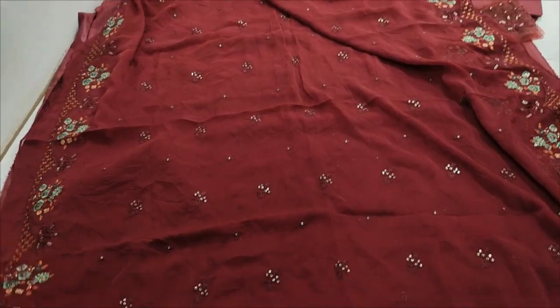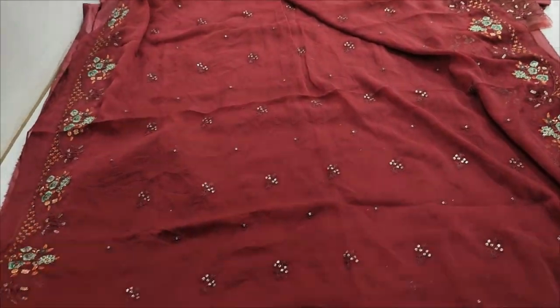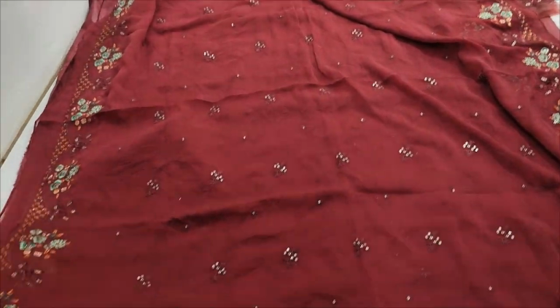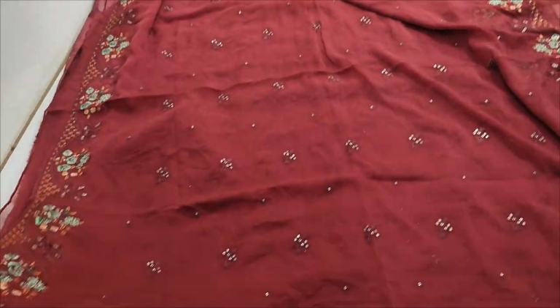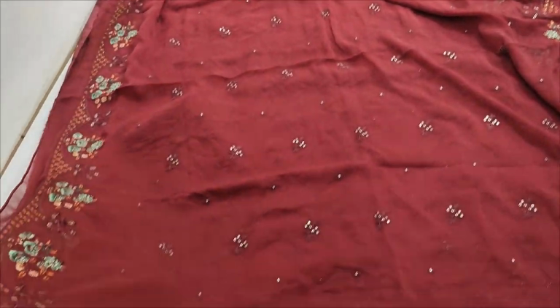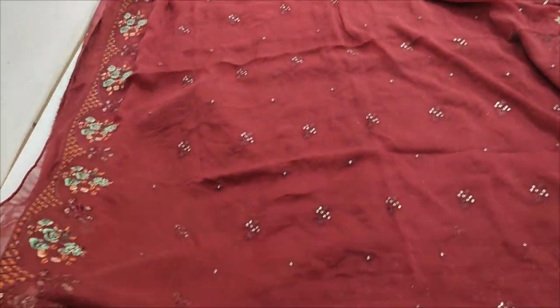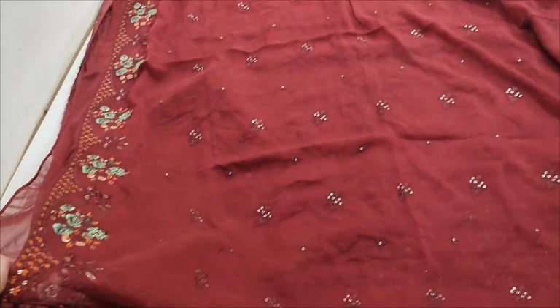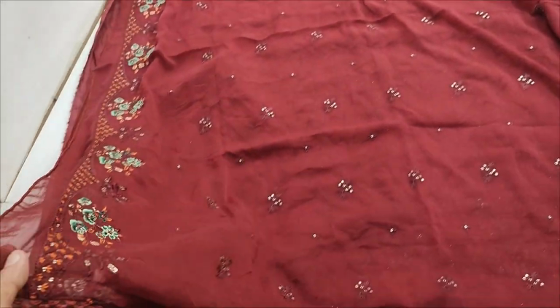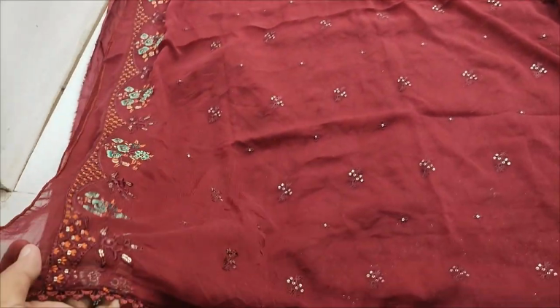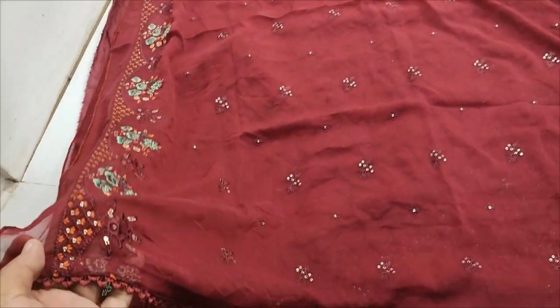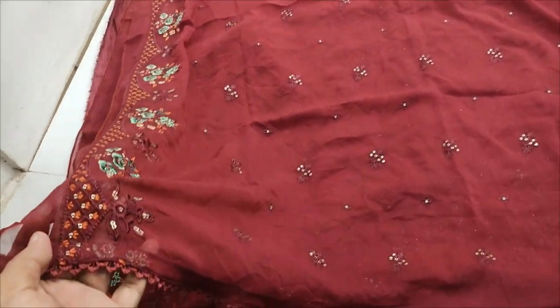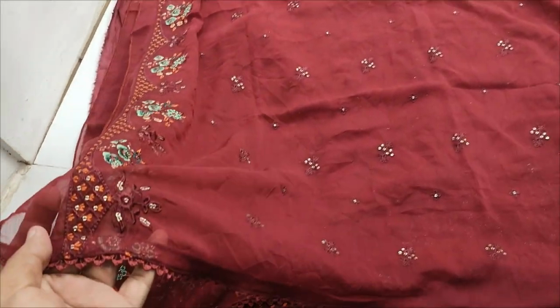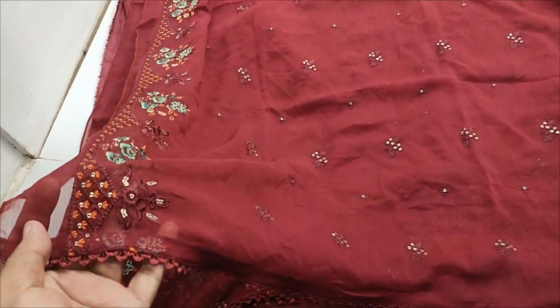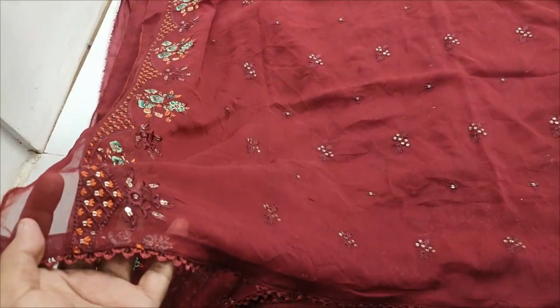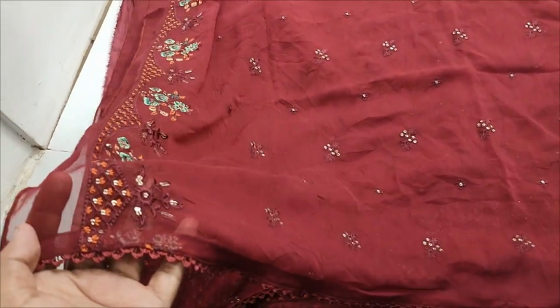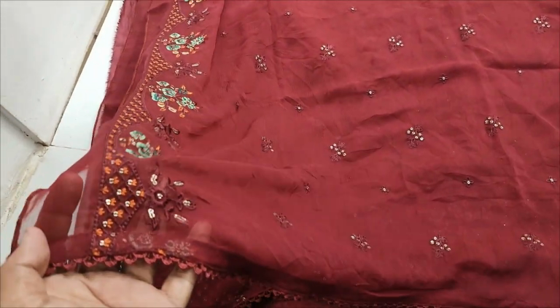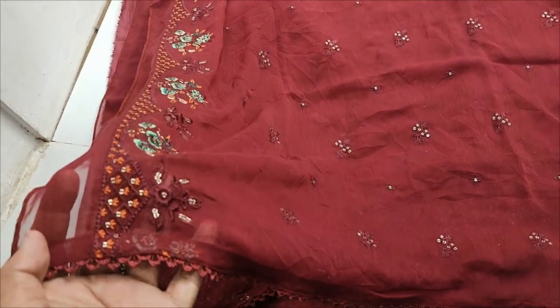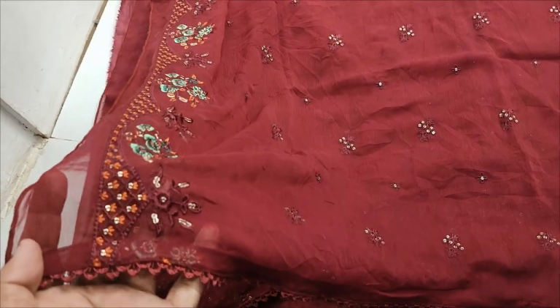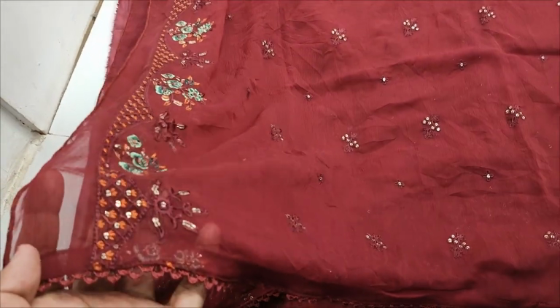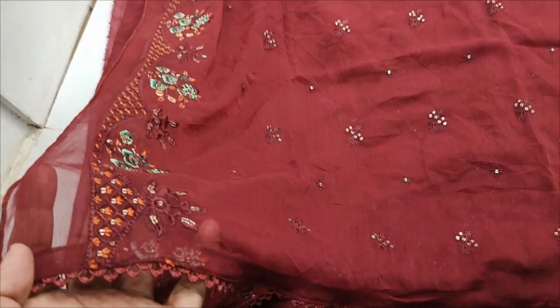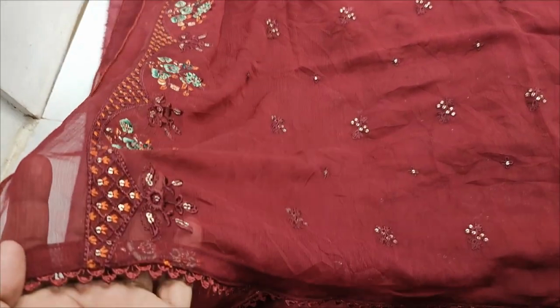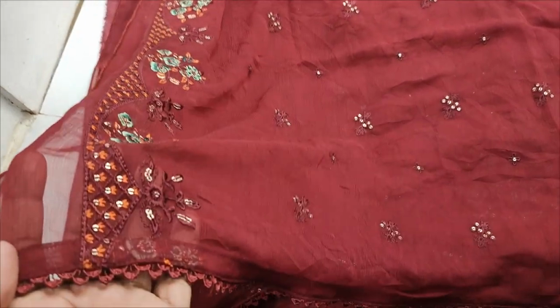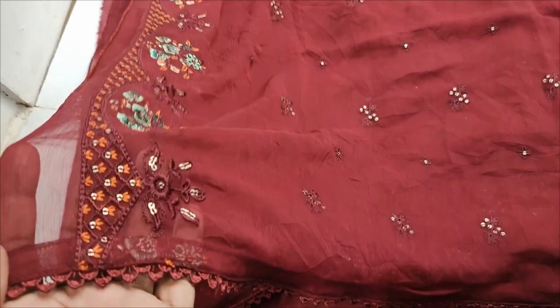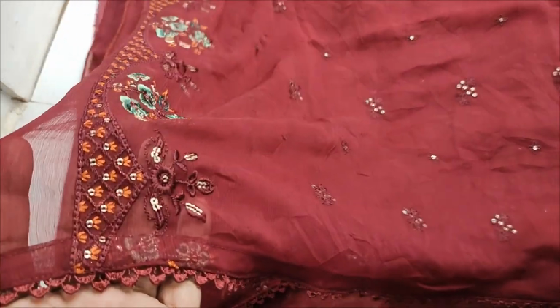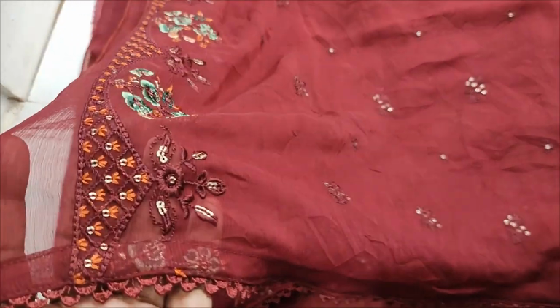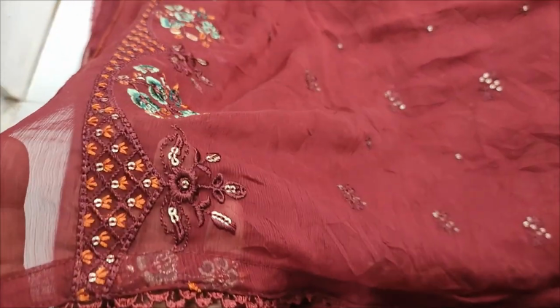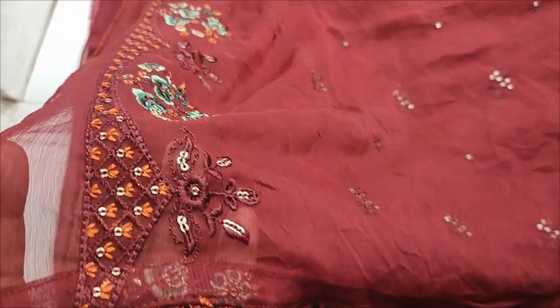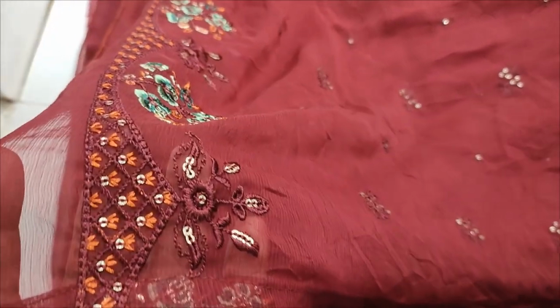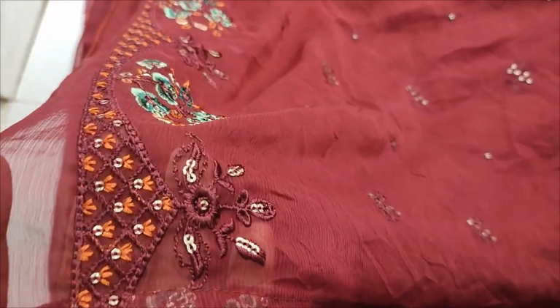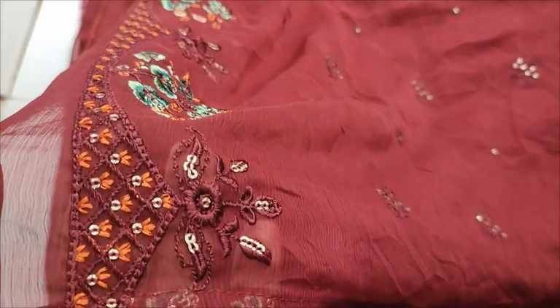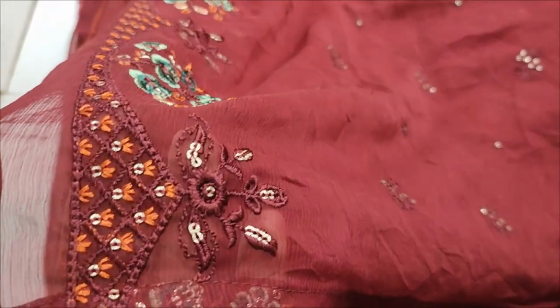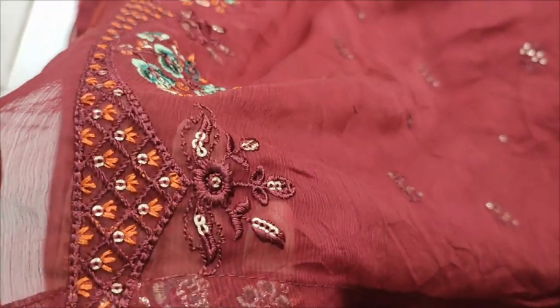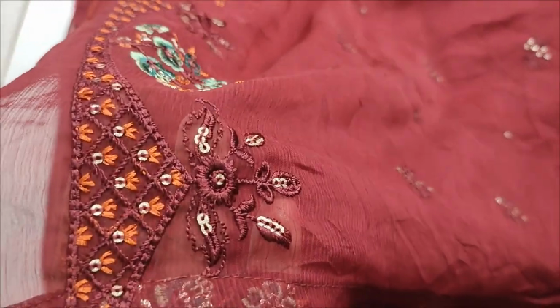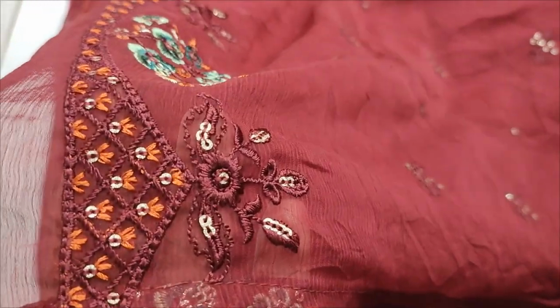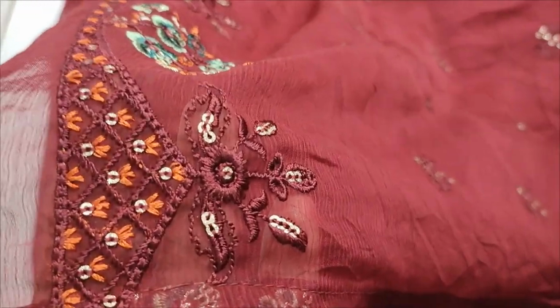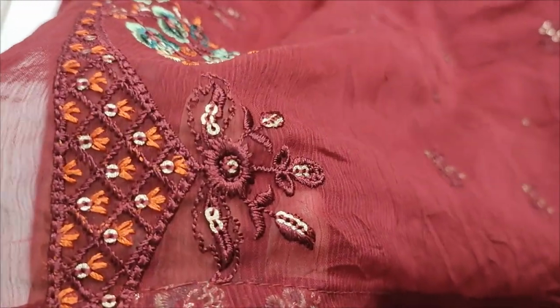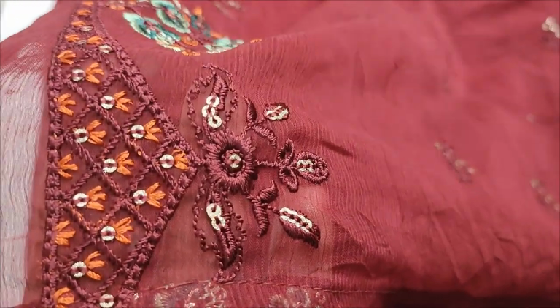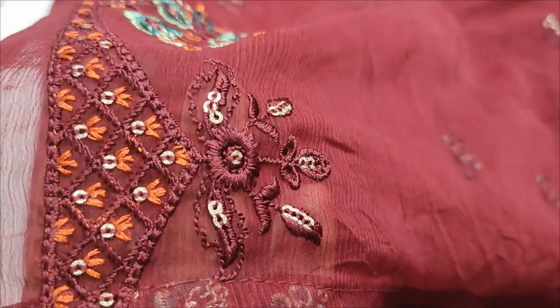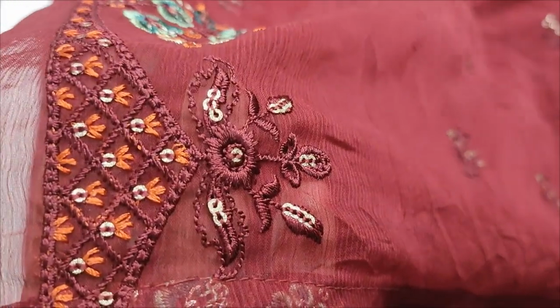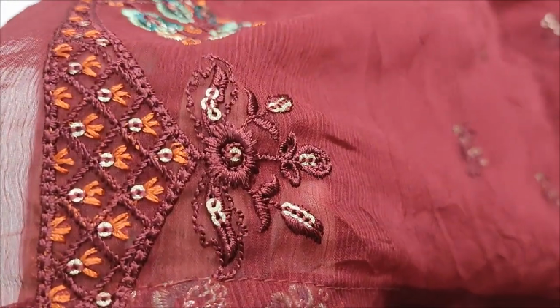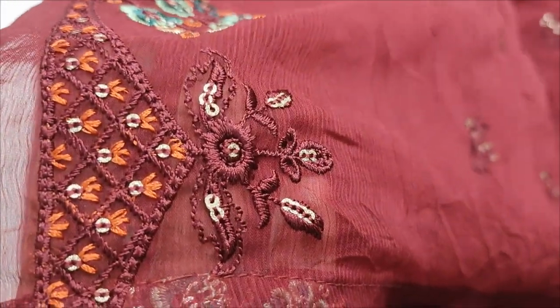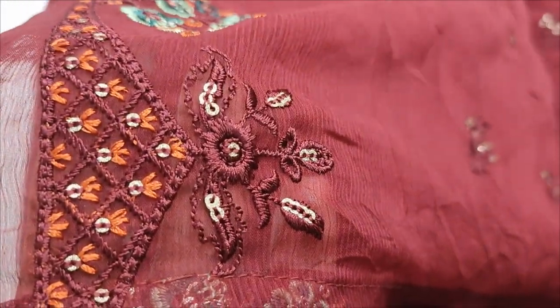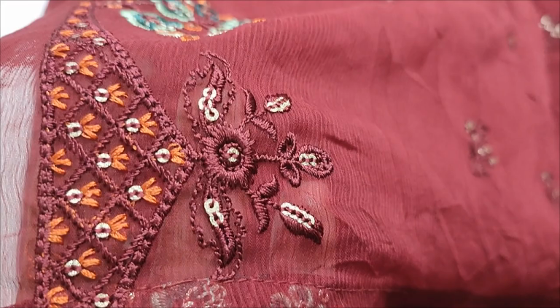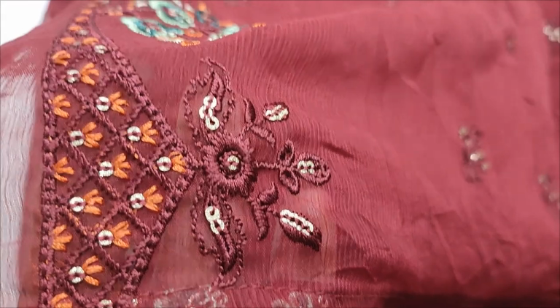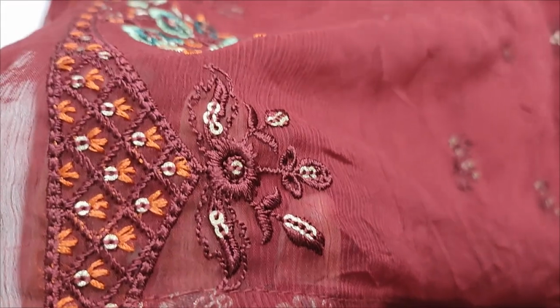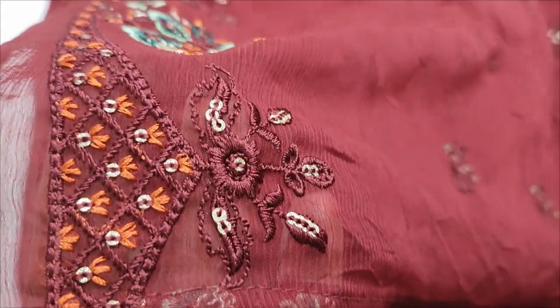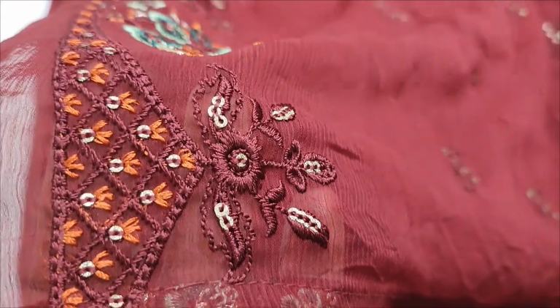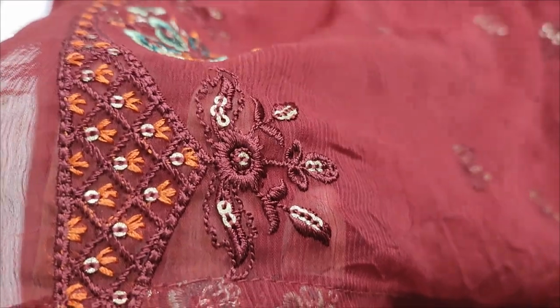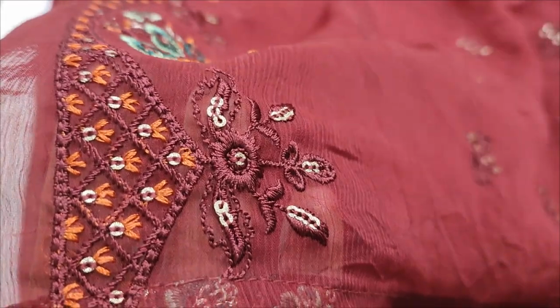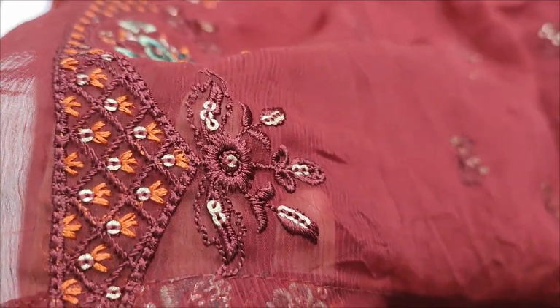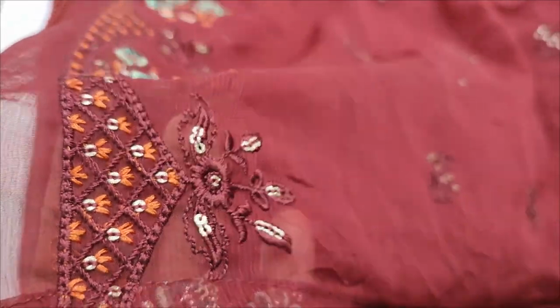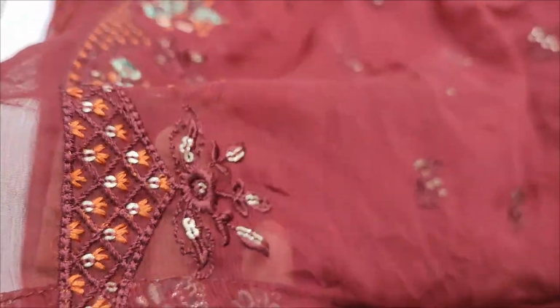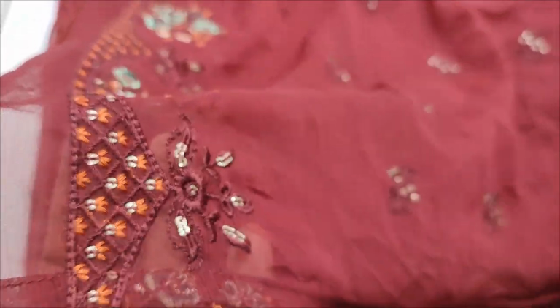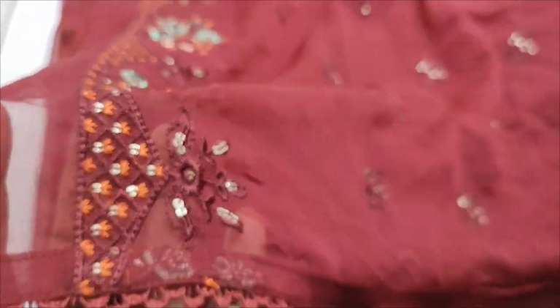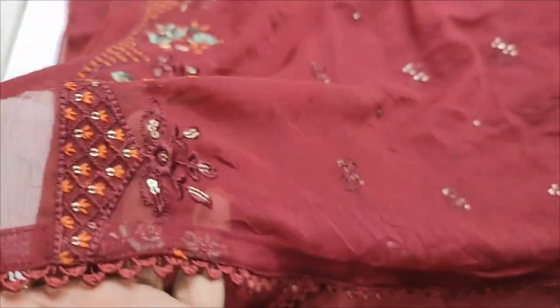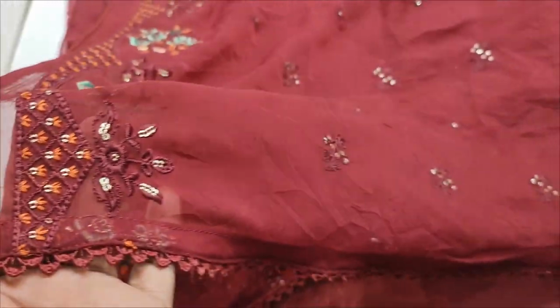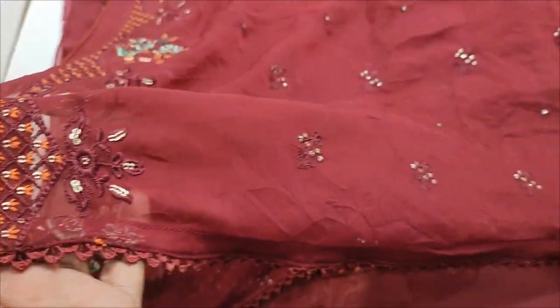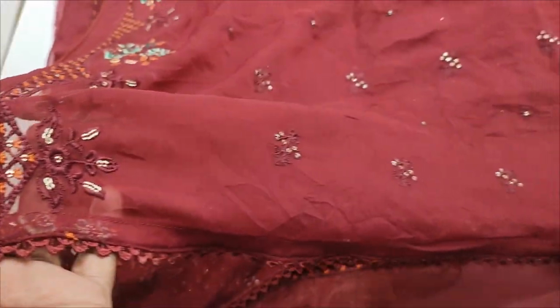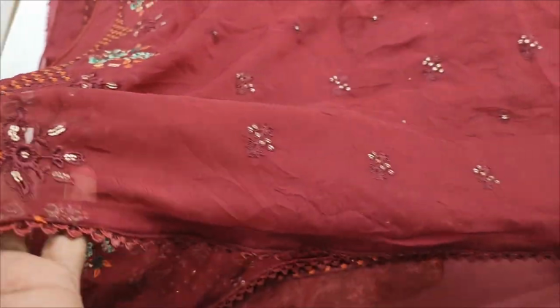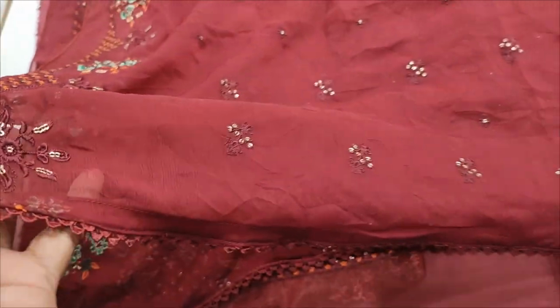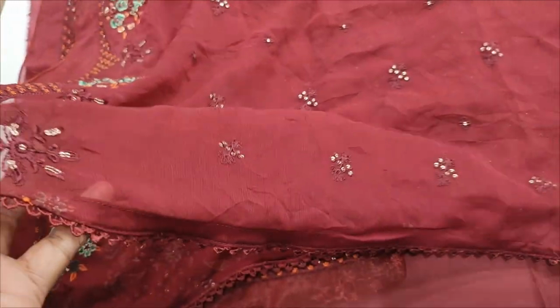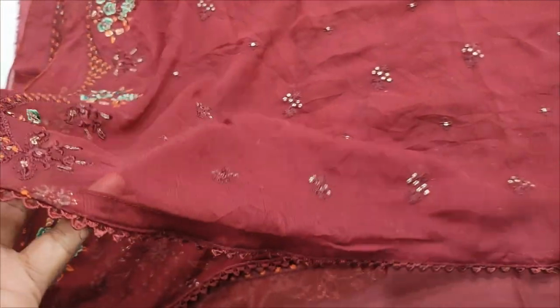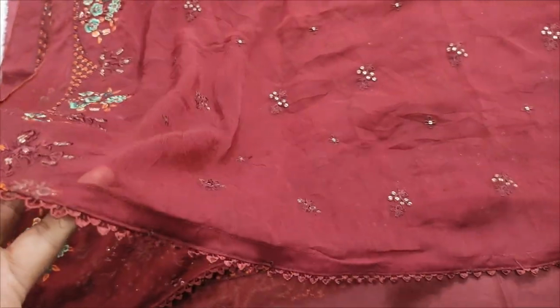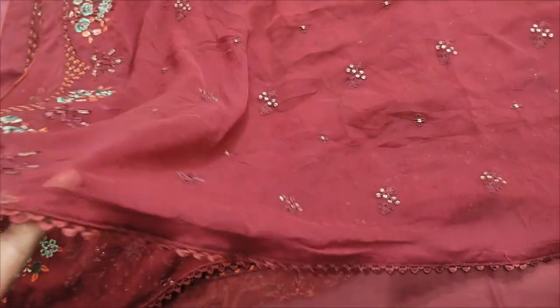Chiffon. Embroidered. Chiffon, ready. Tipping color. Summer lawn fabric. Chiffon.